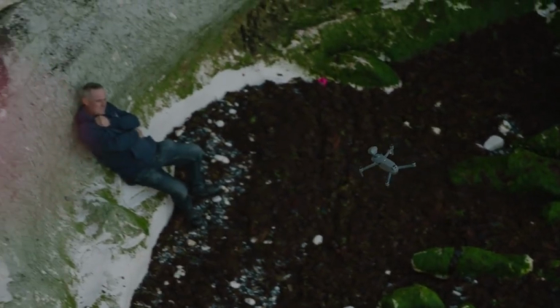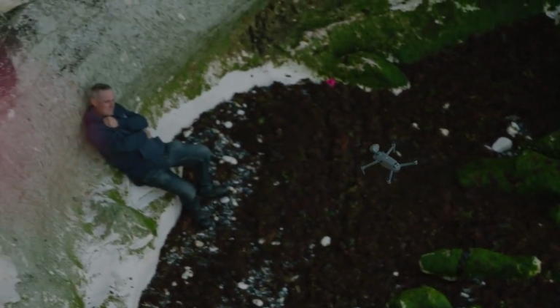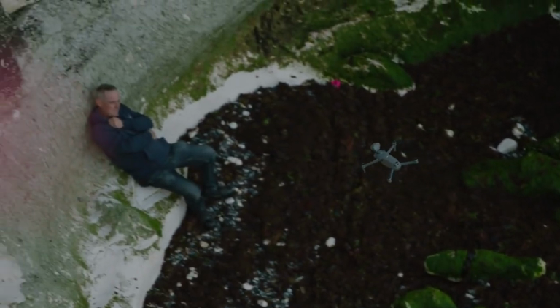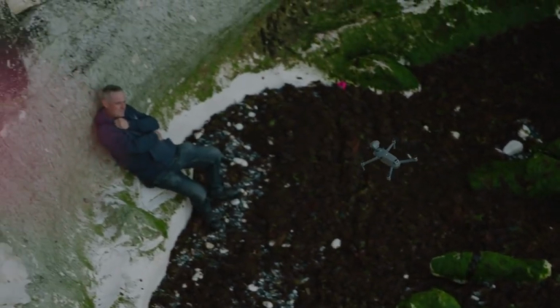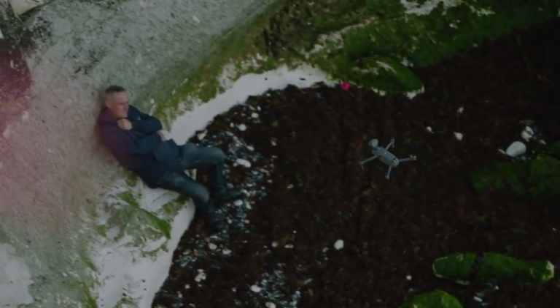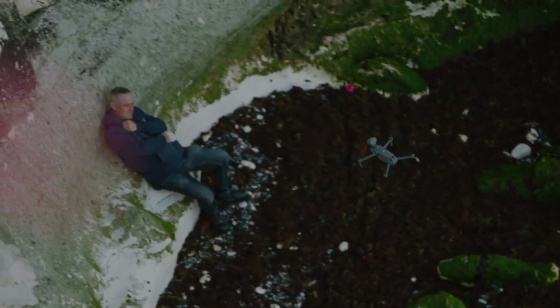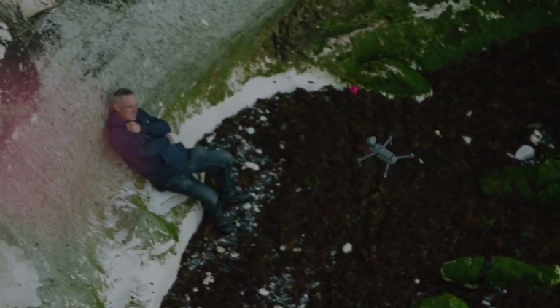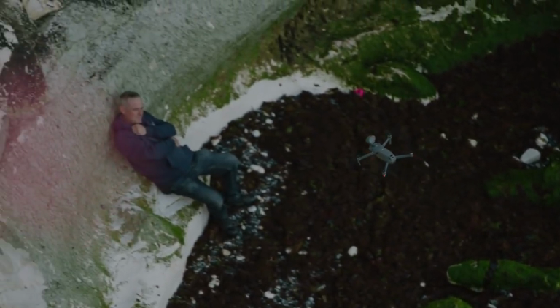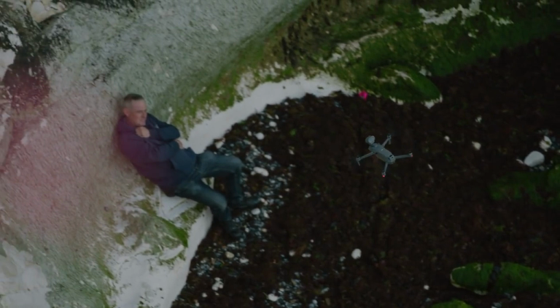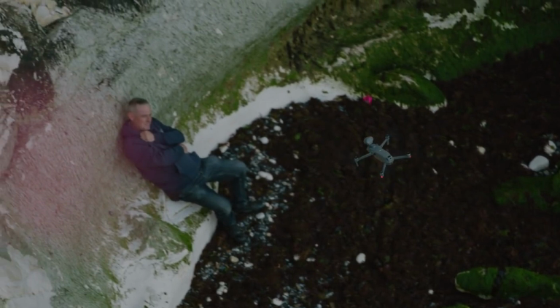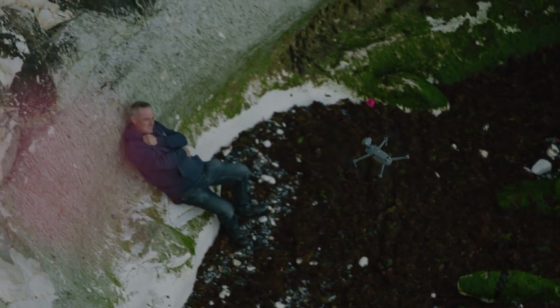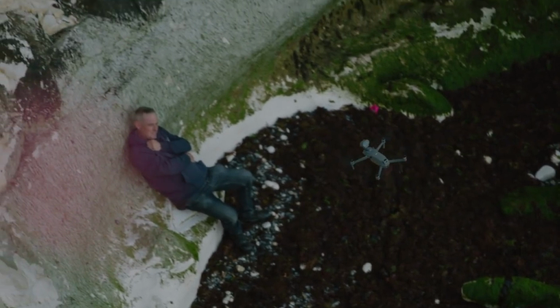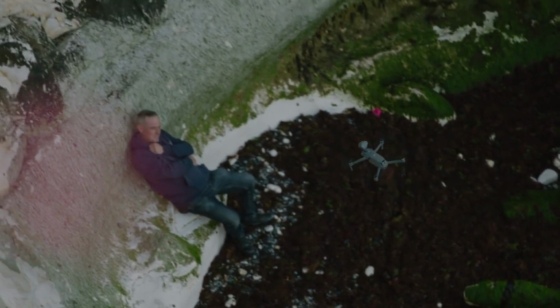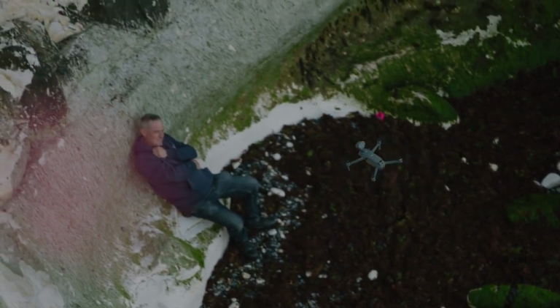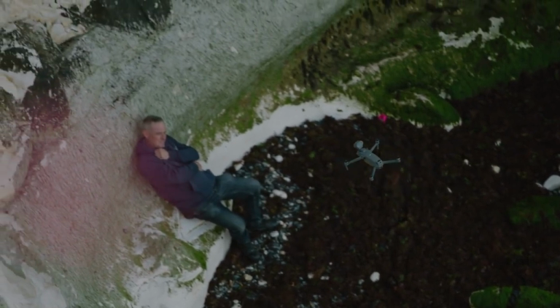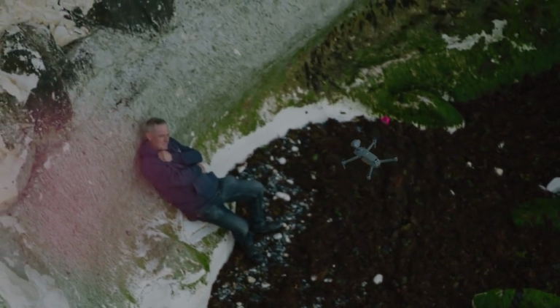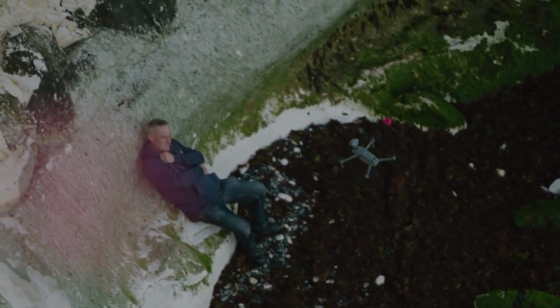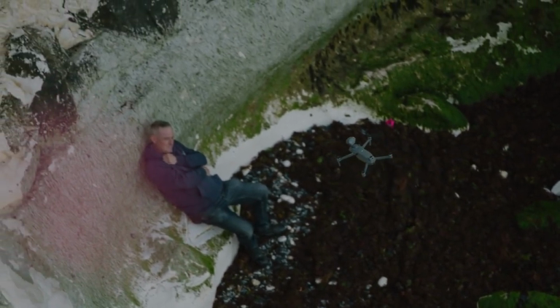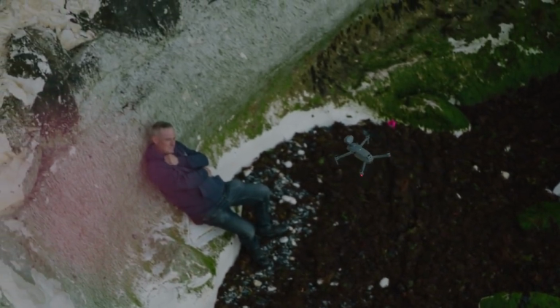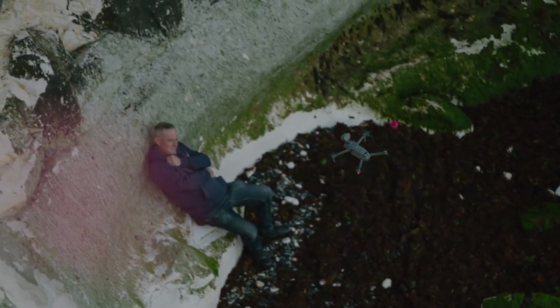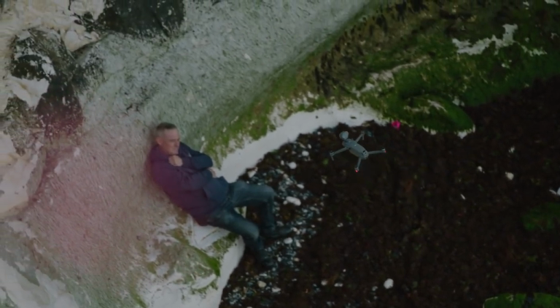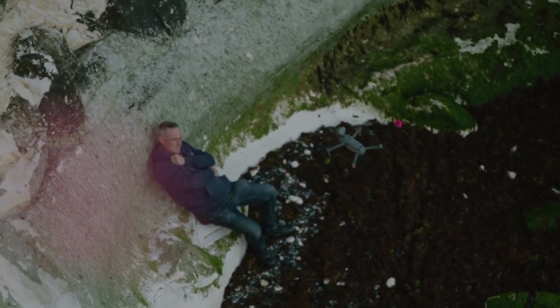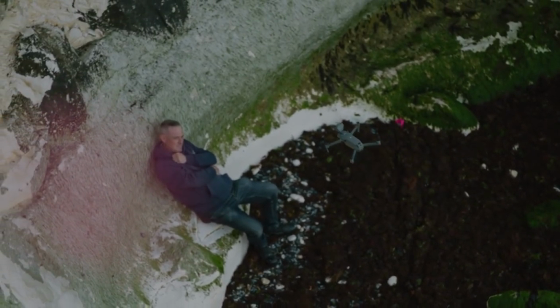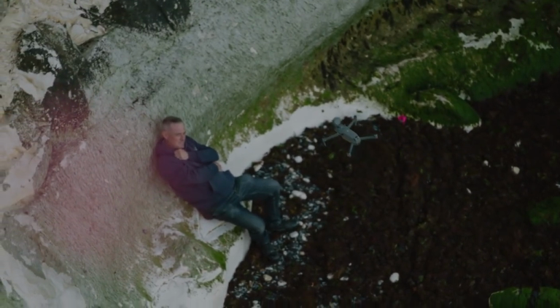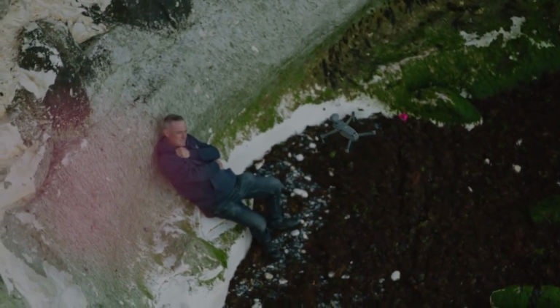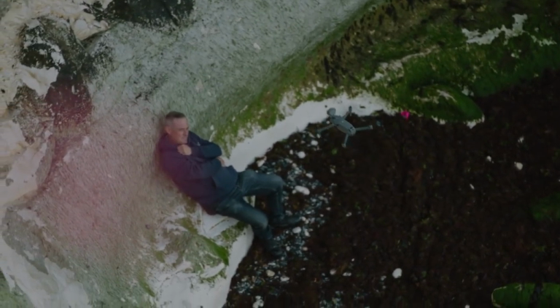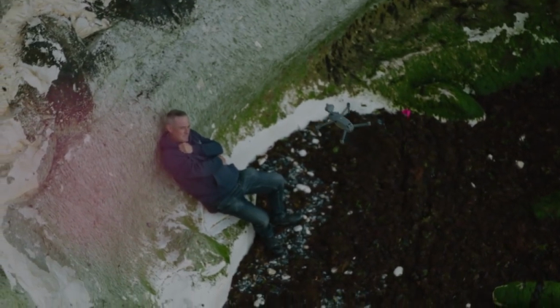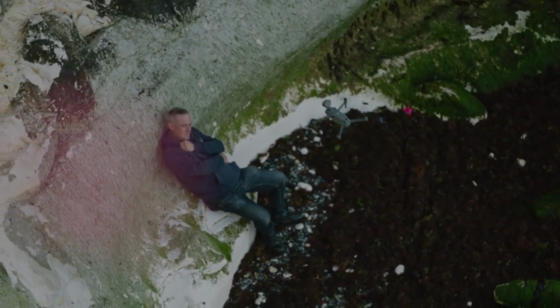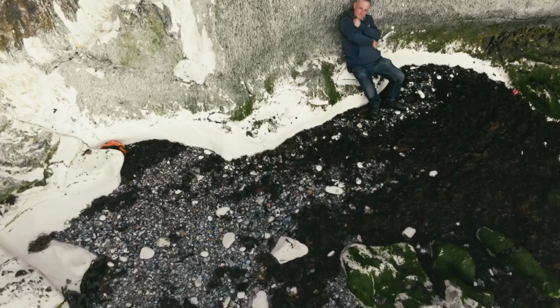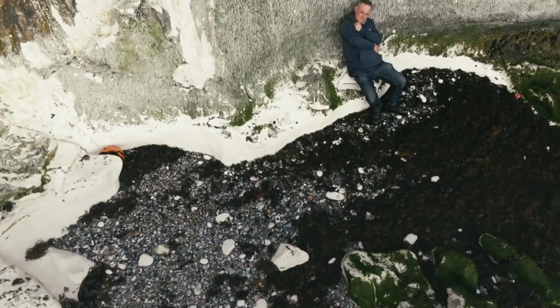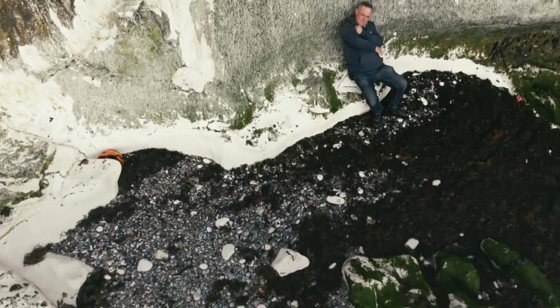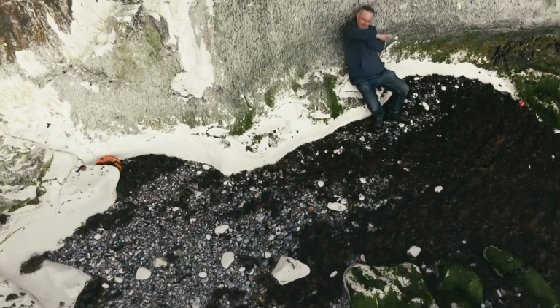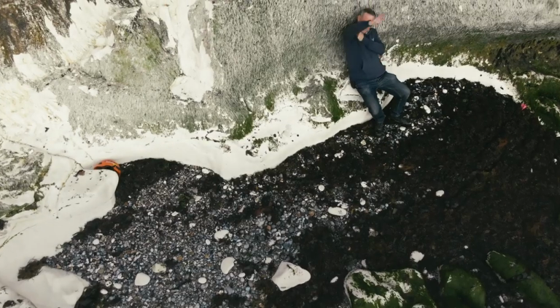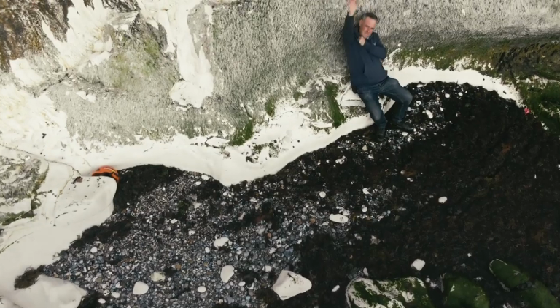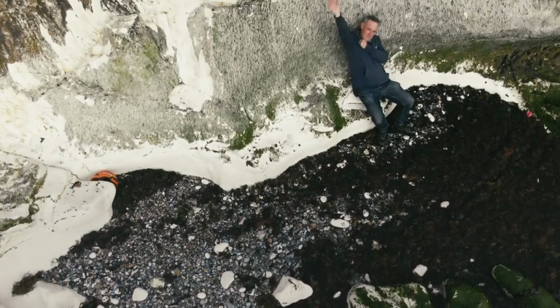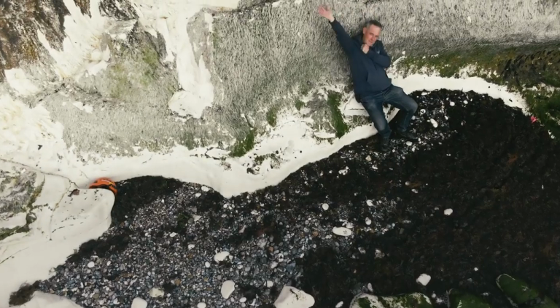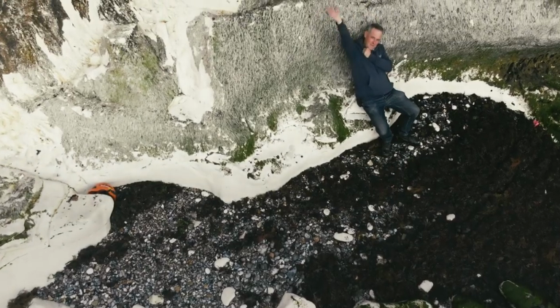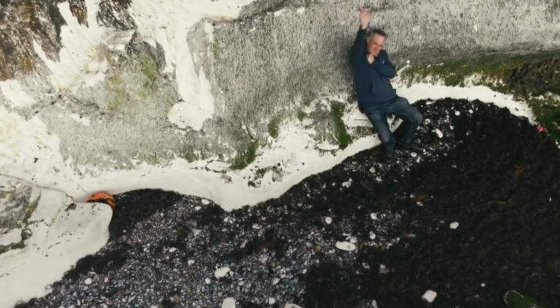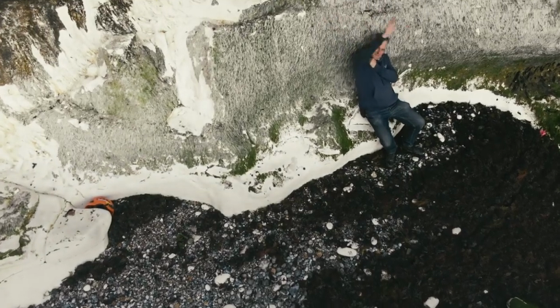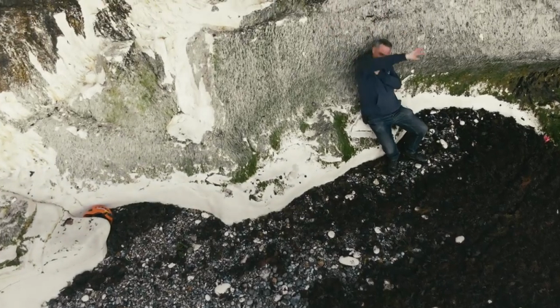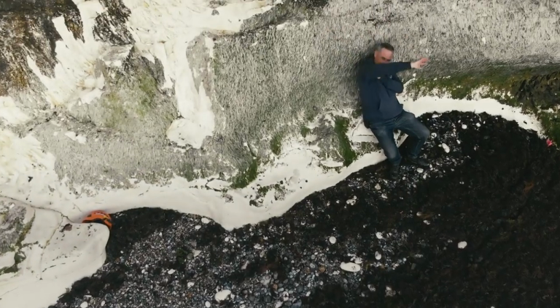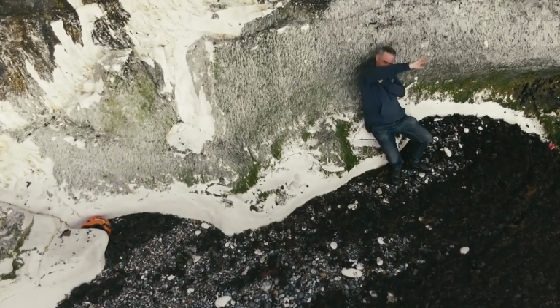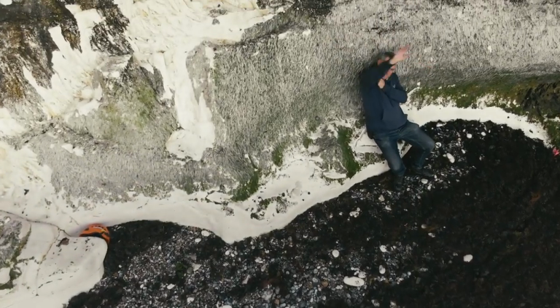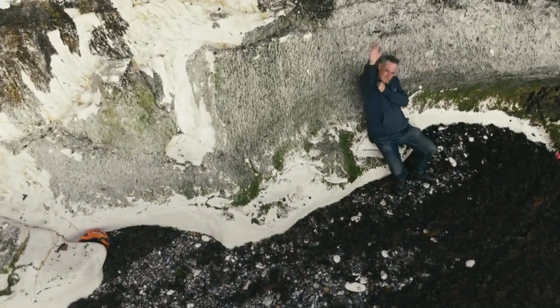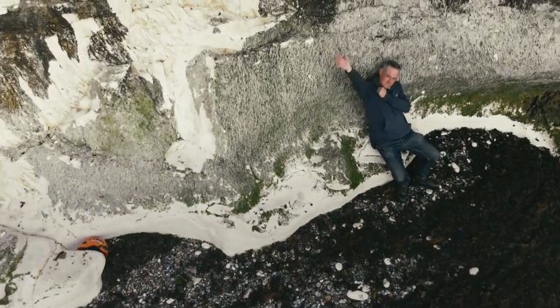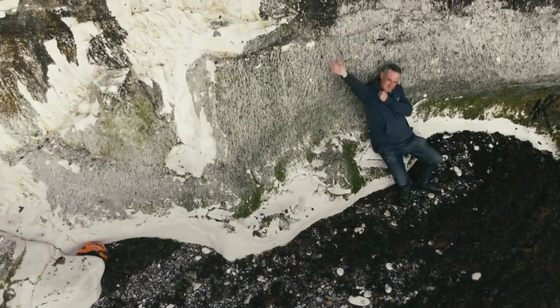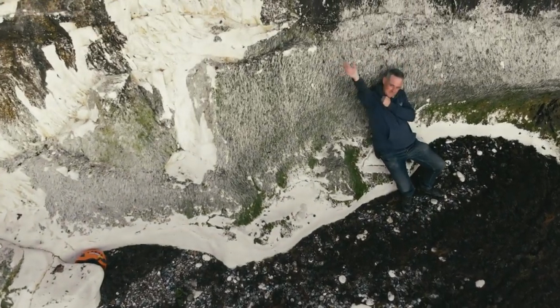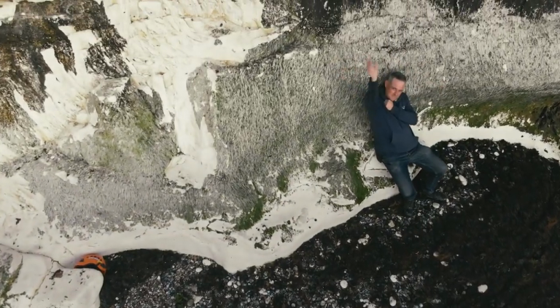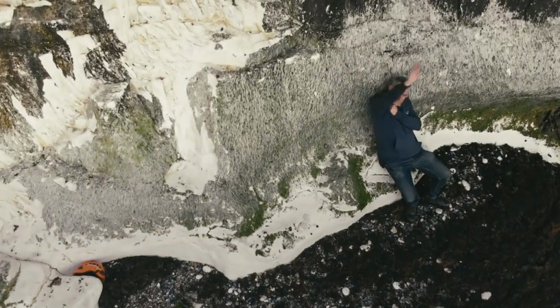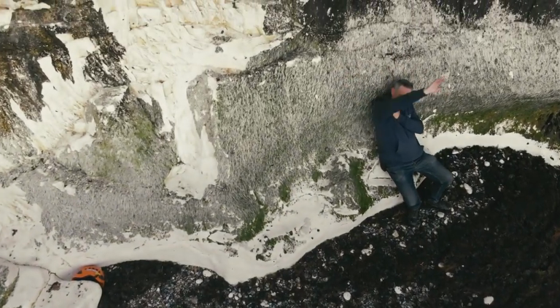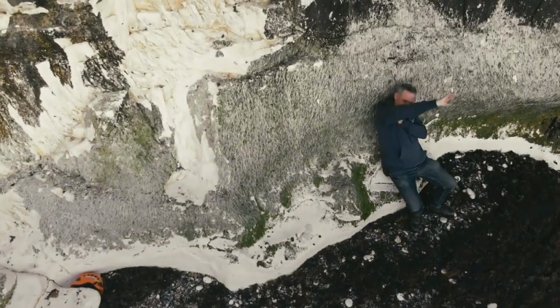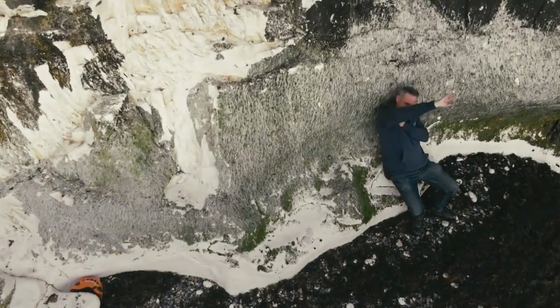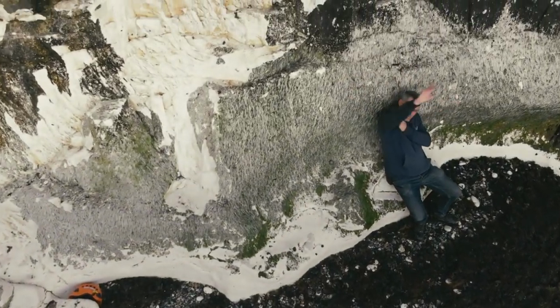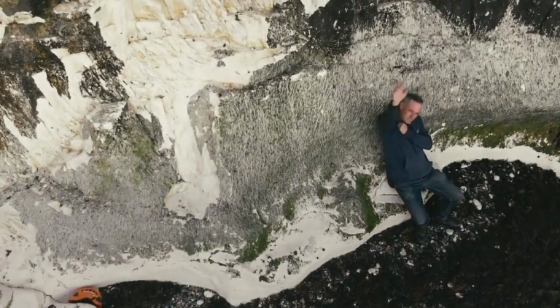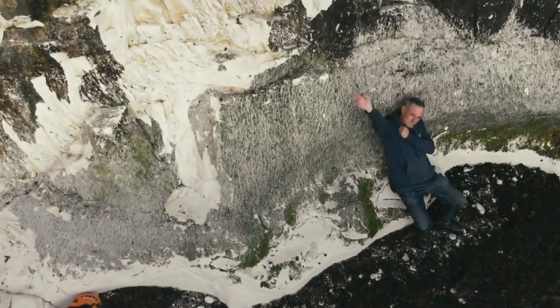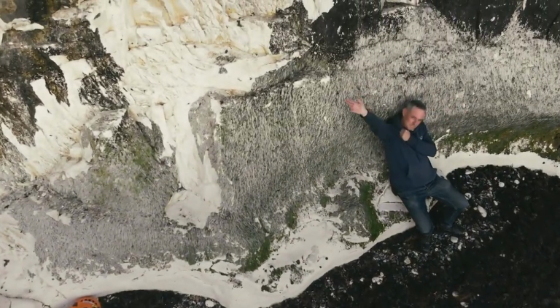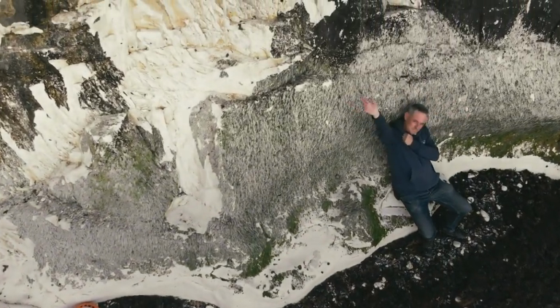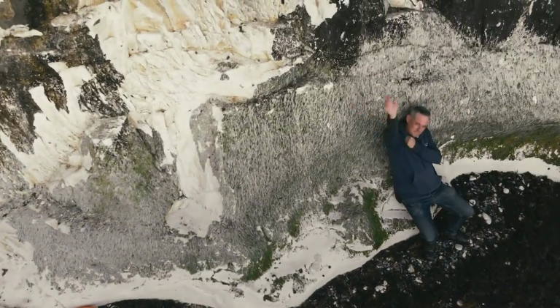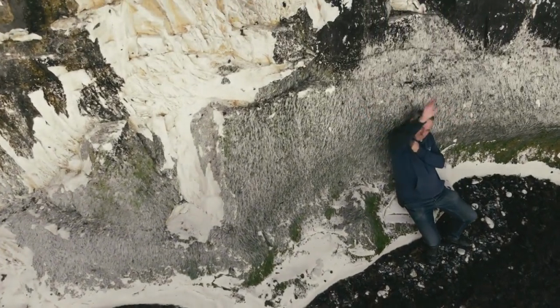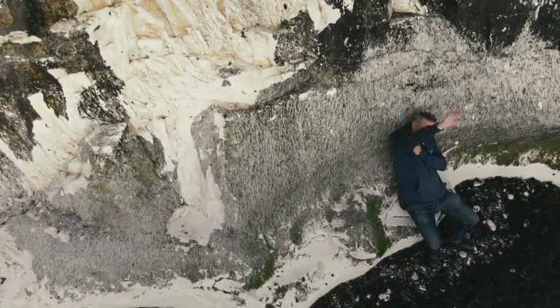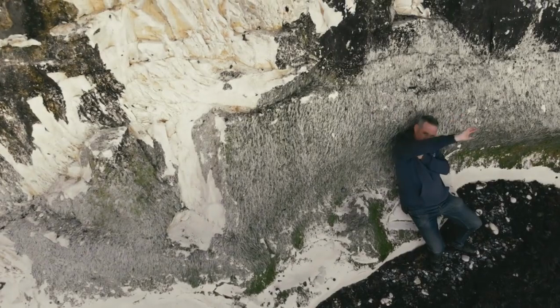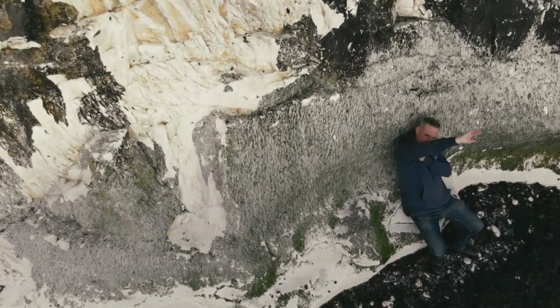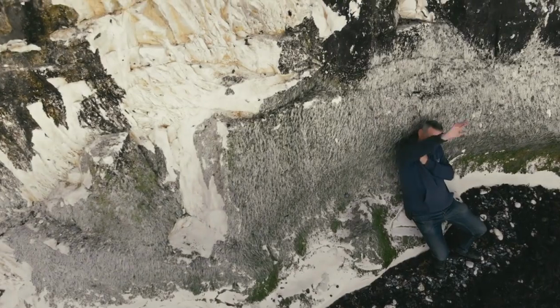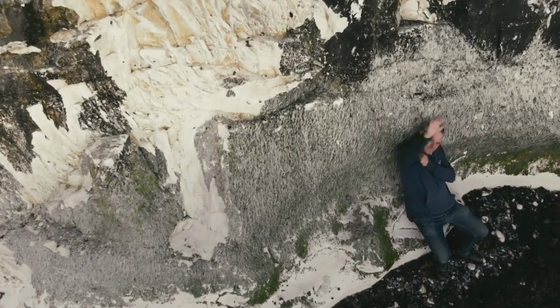This is a police drone. Please wave your arms if you are okay. Try to stay calm and do not move. Help is on the way.